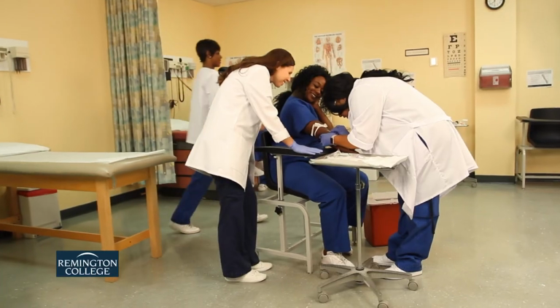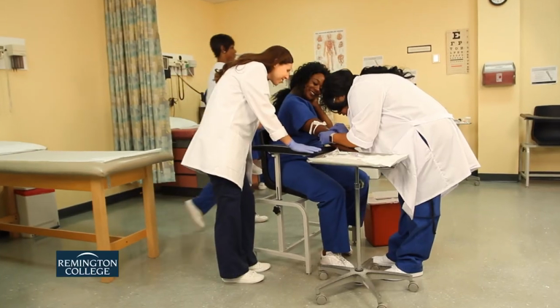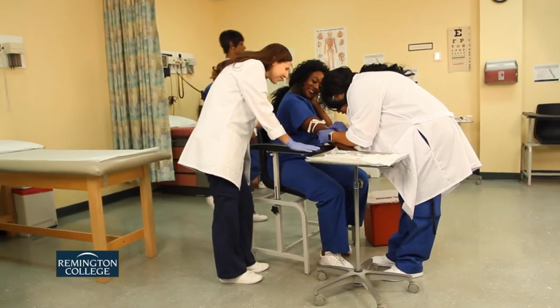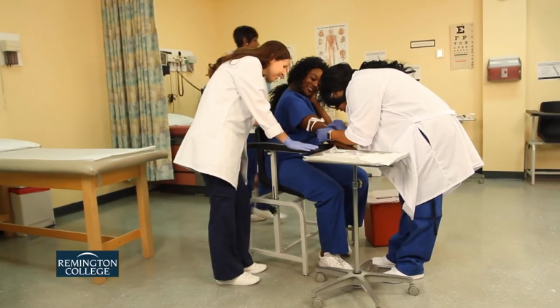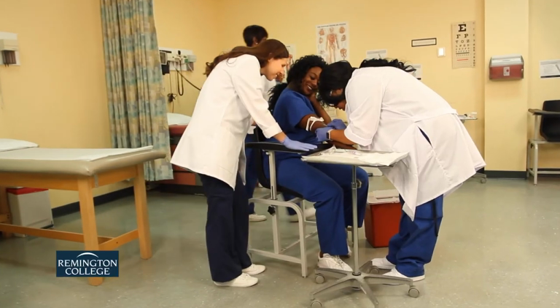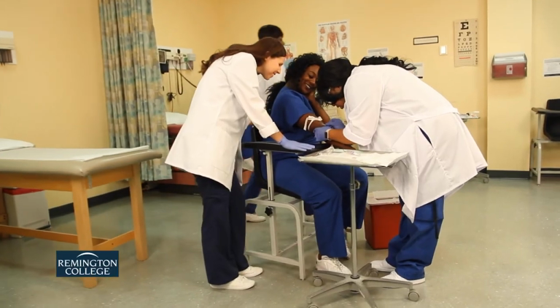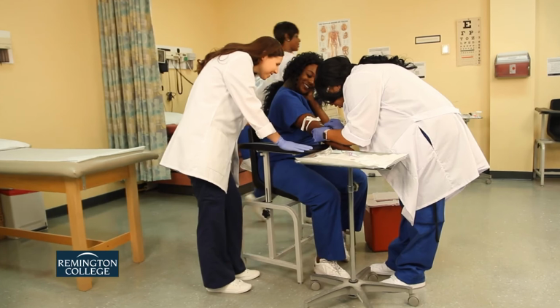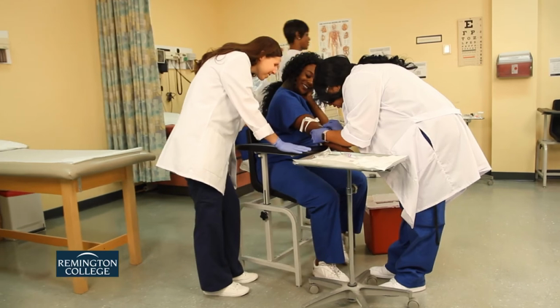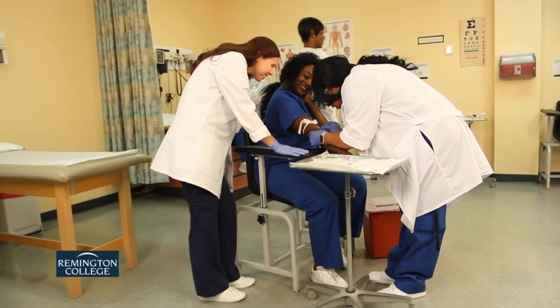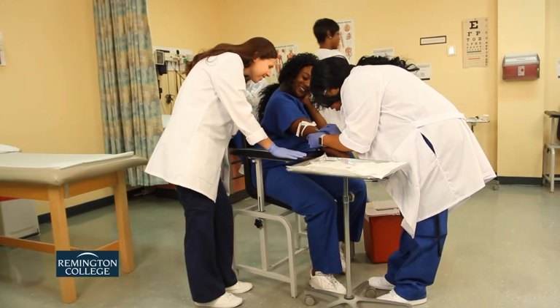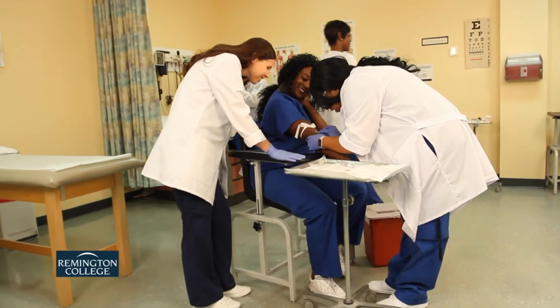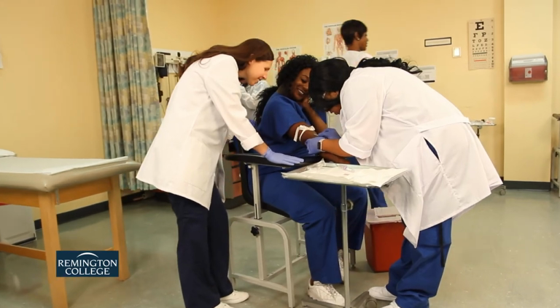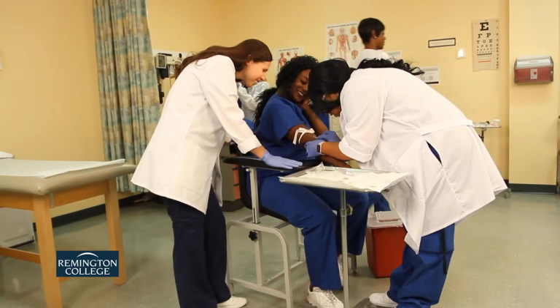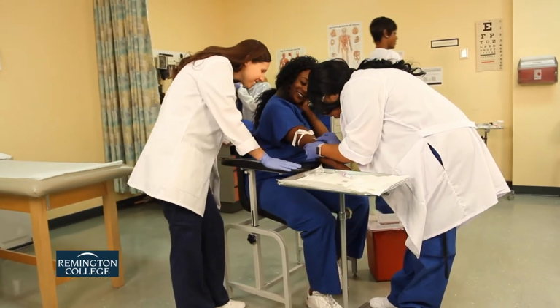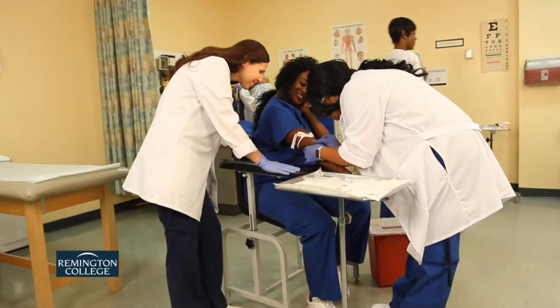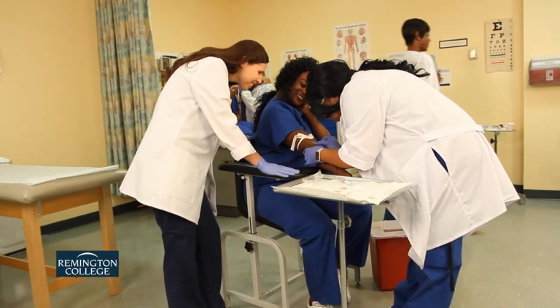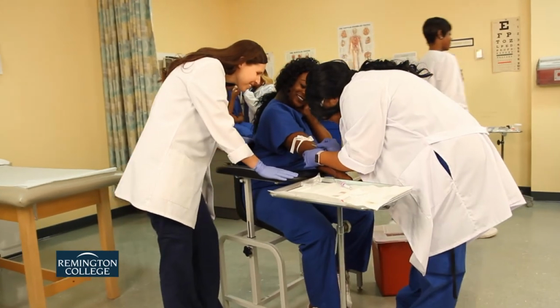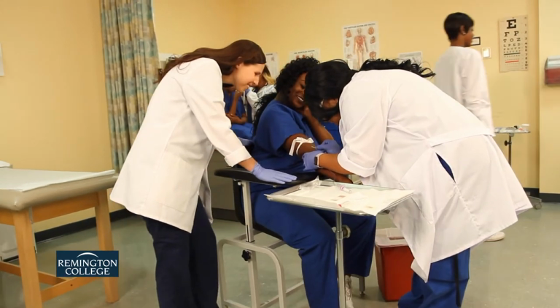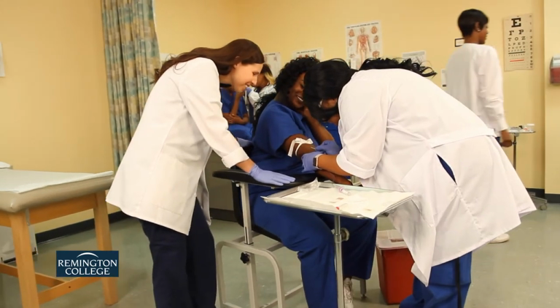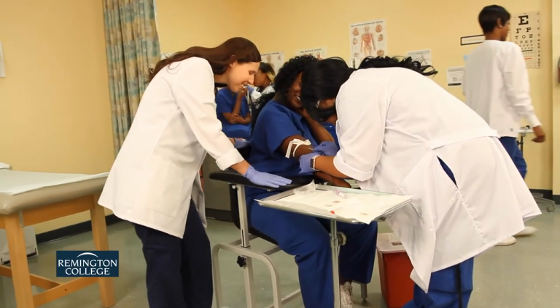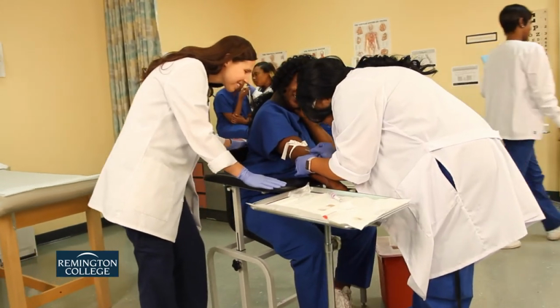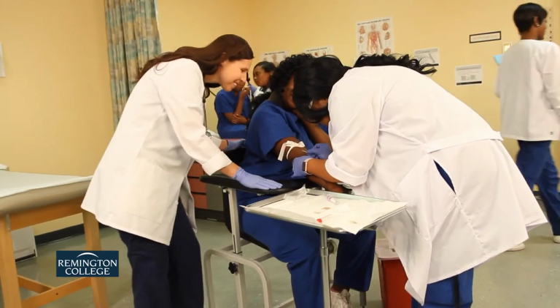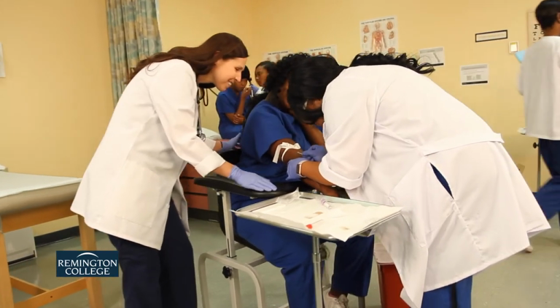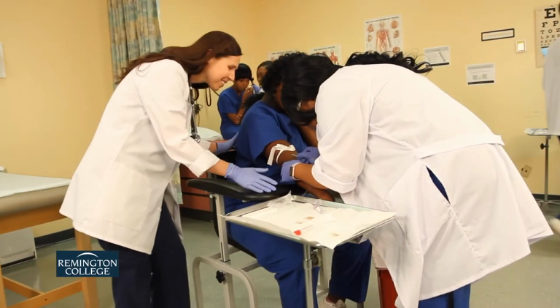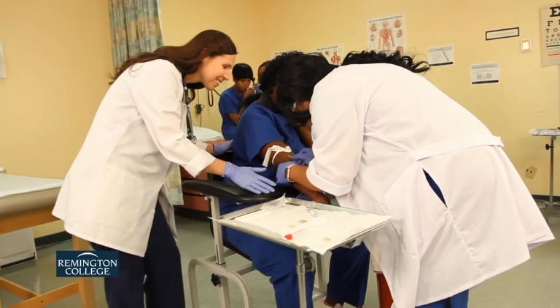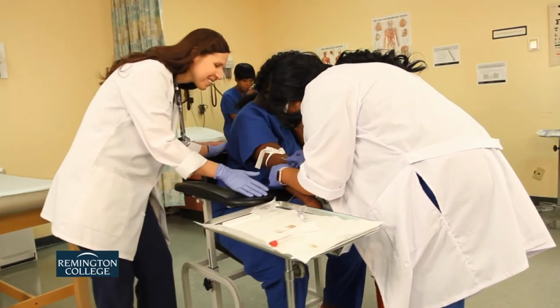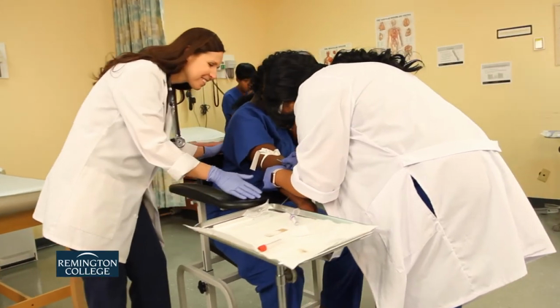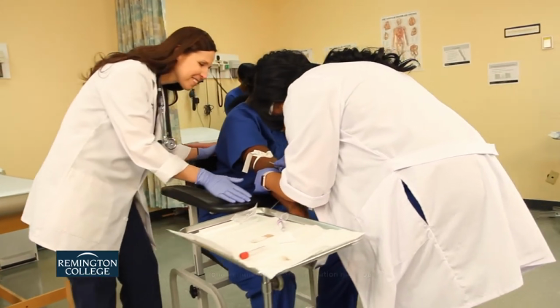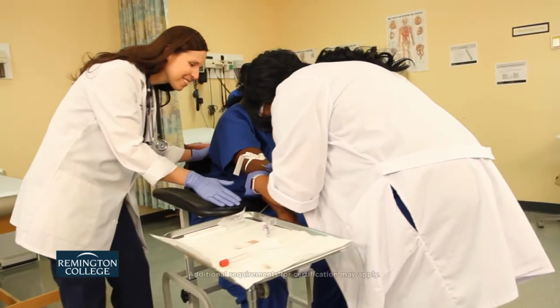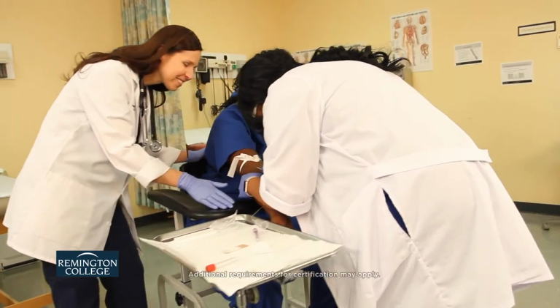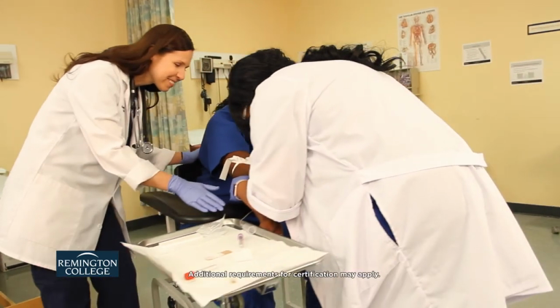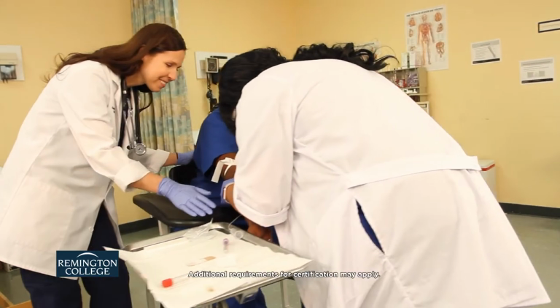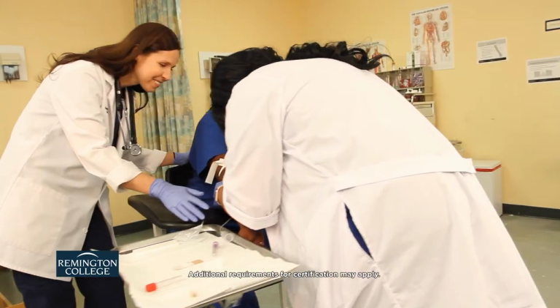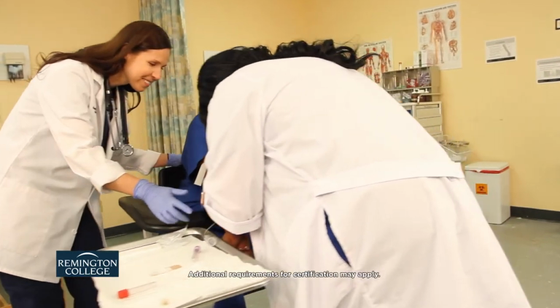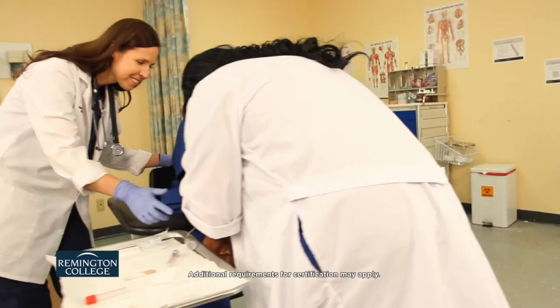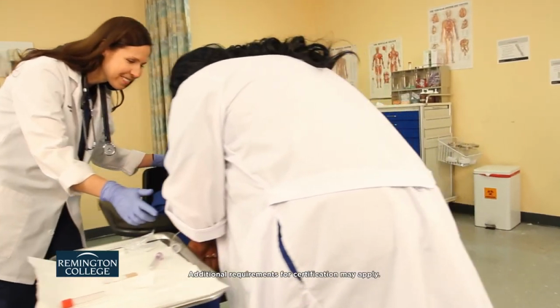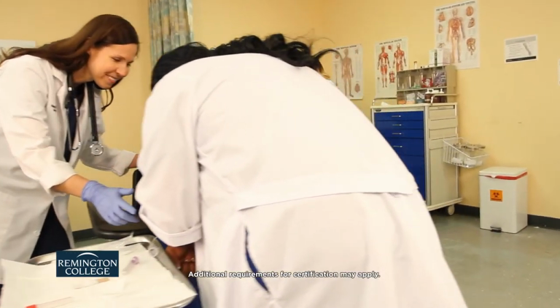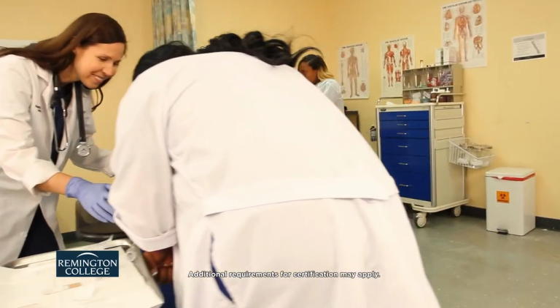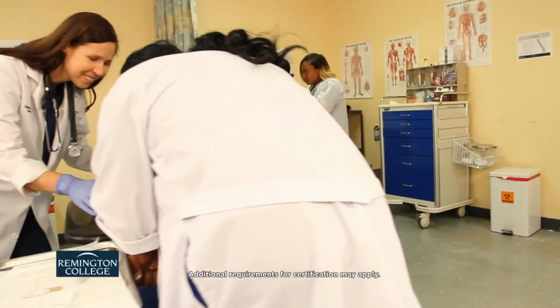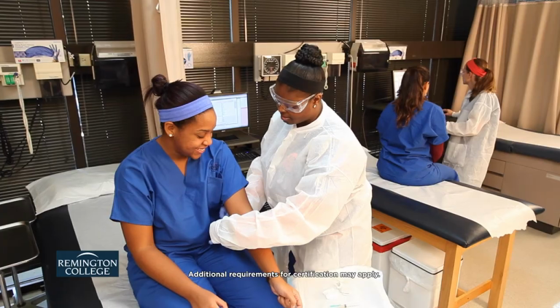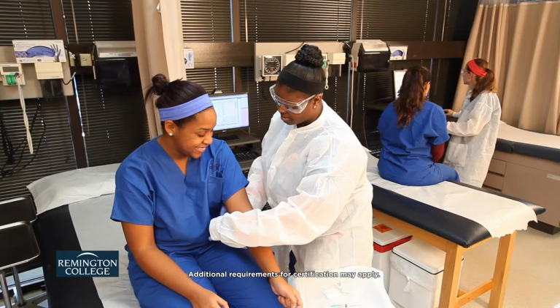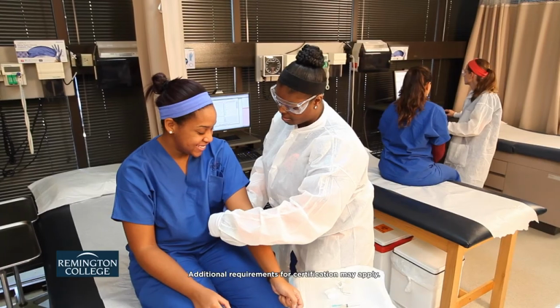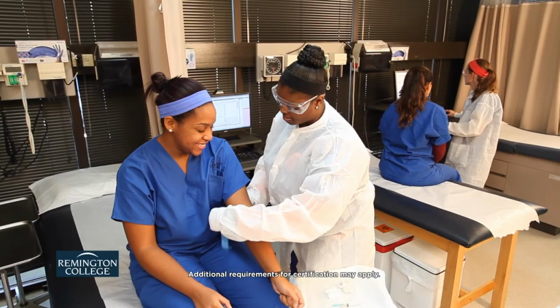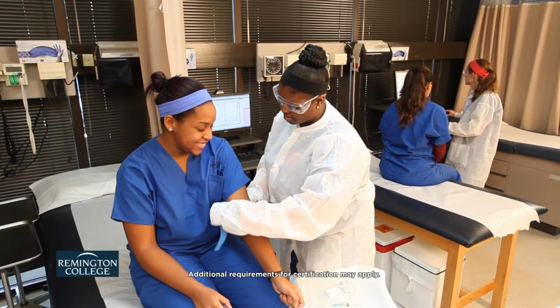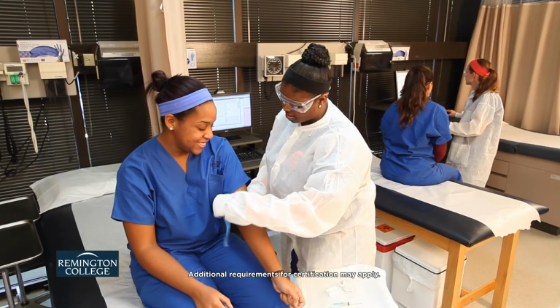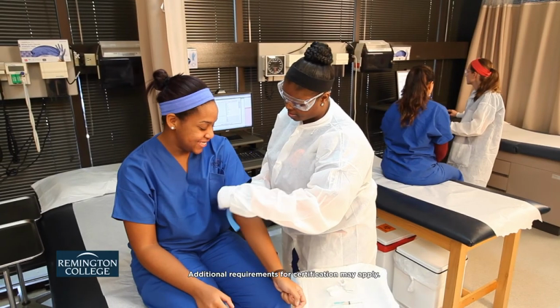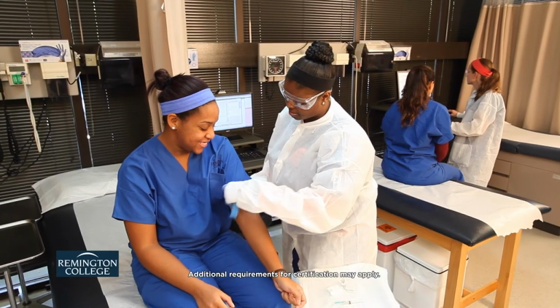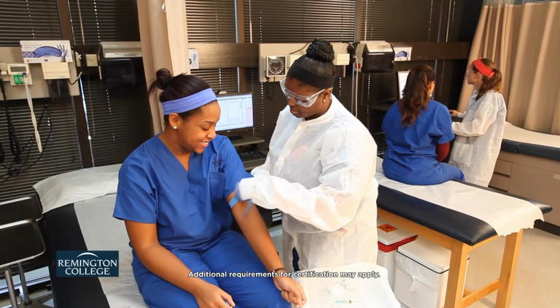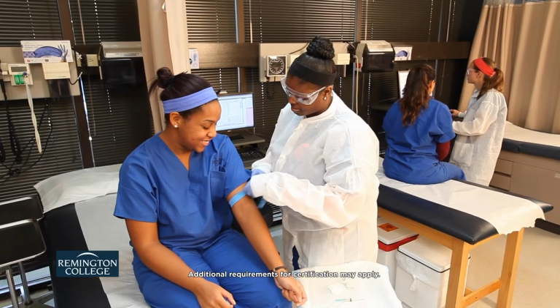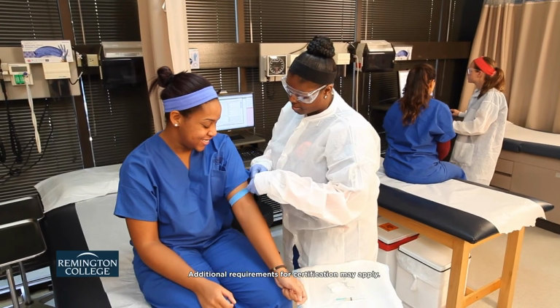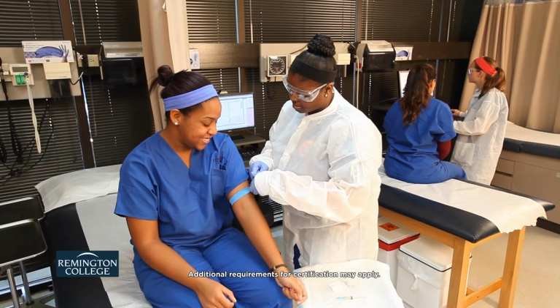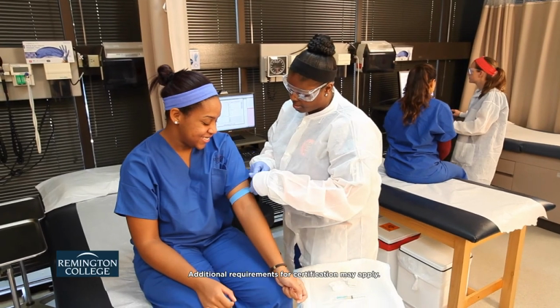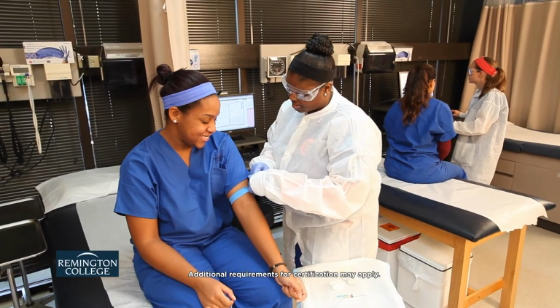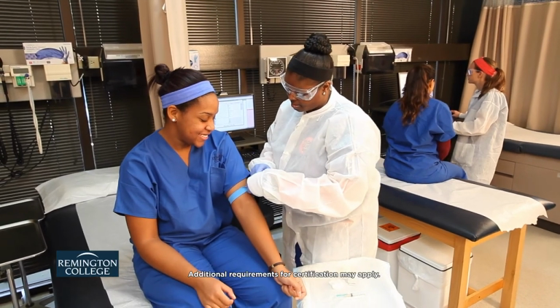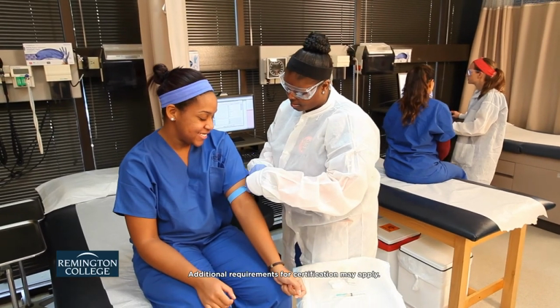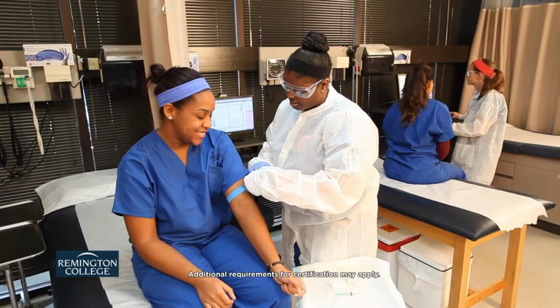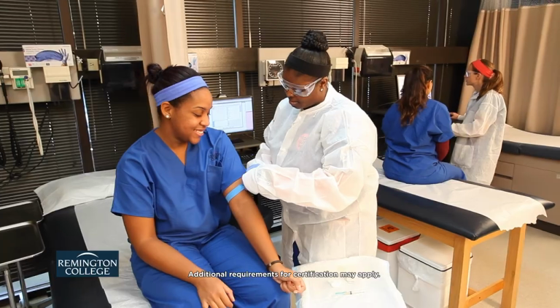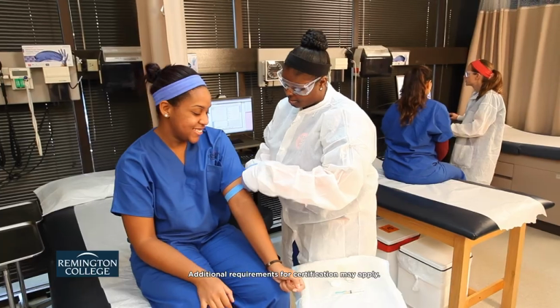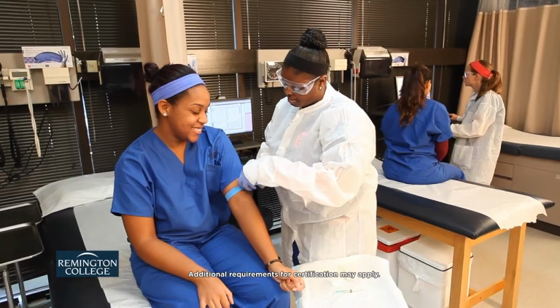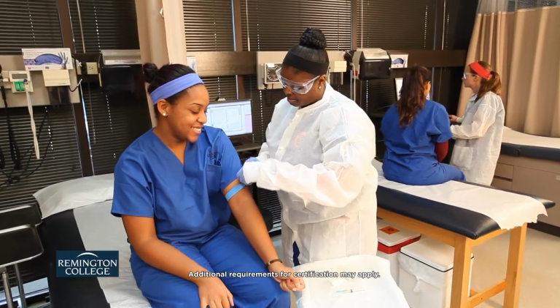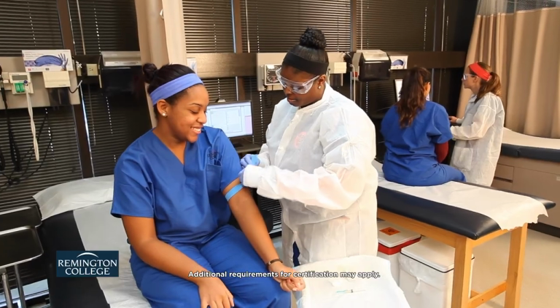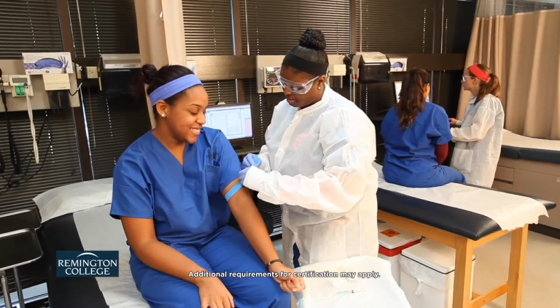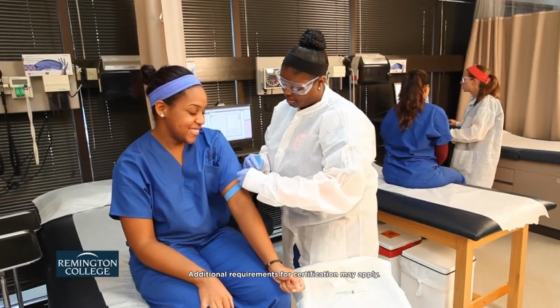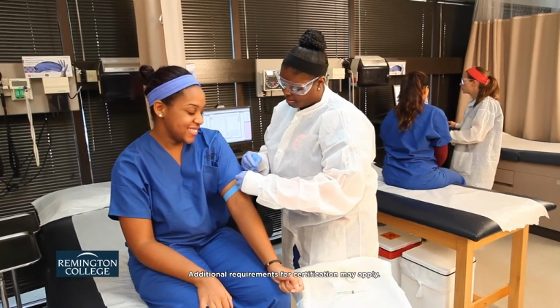Remington College's Medical Assisting Program will help students prepare for the certified clinical medical assistant certification exam.